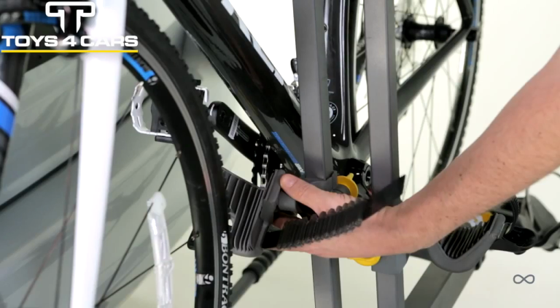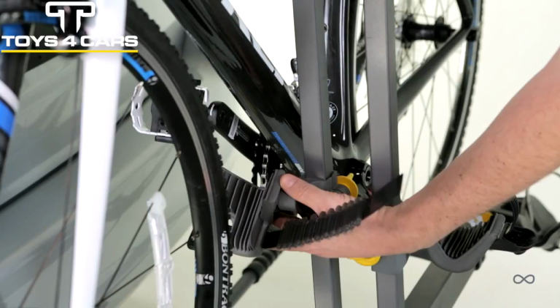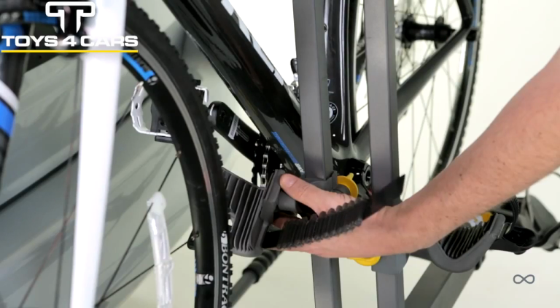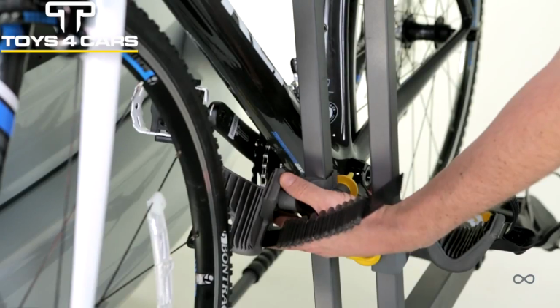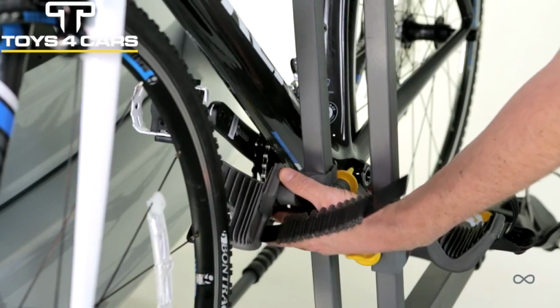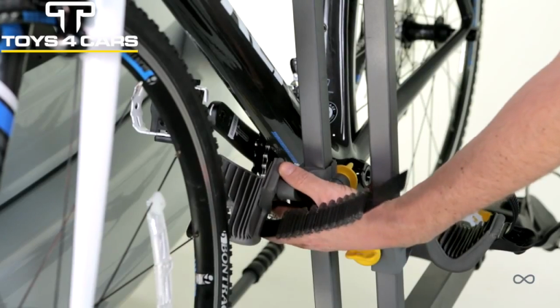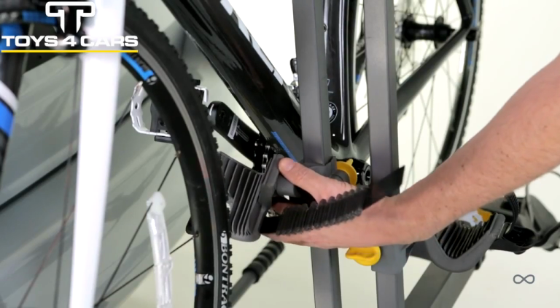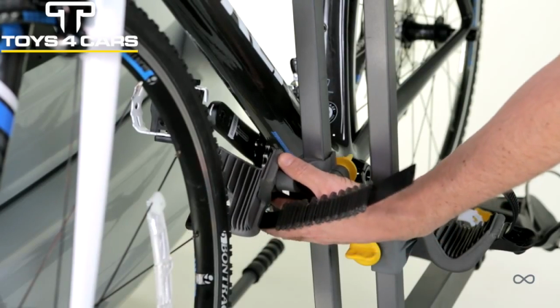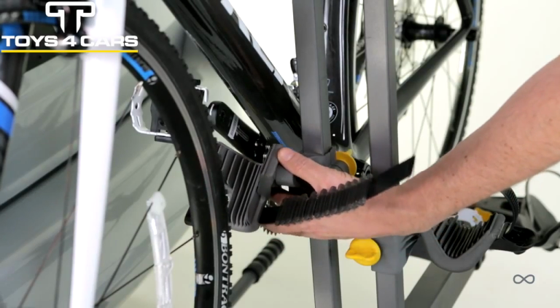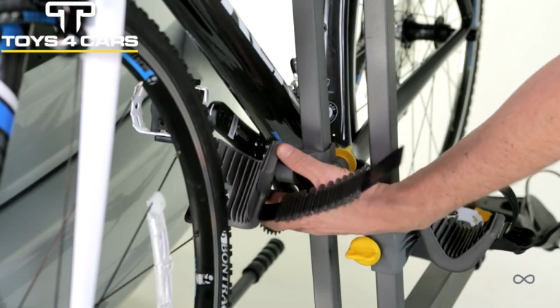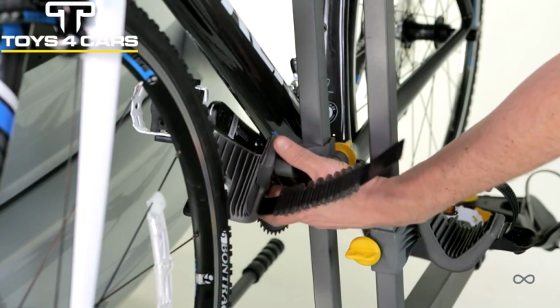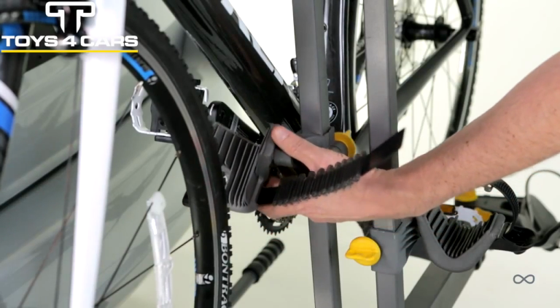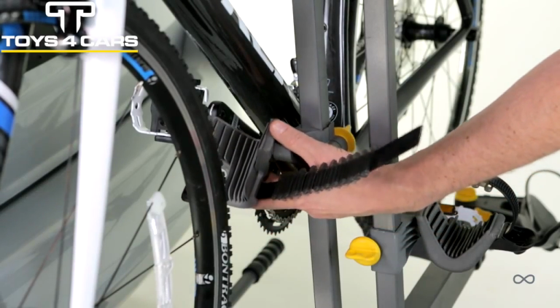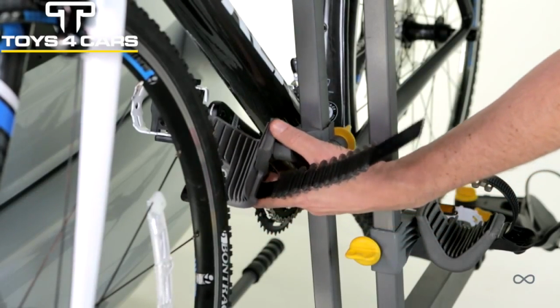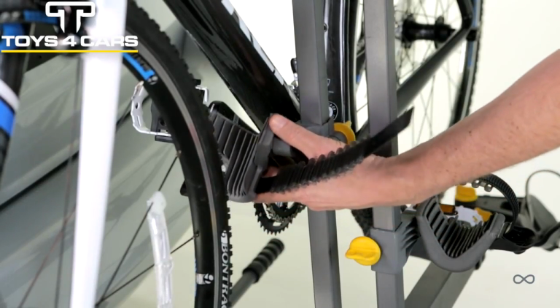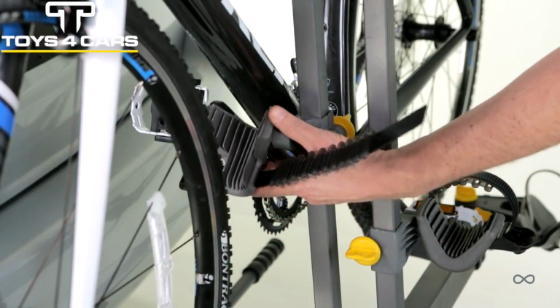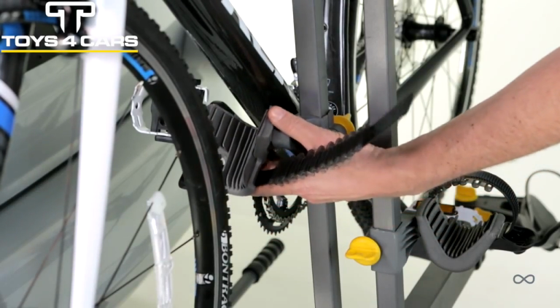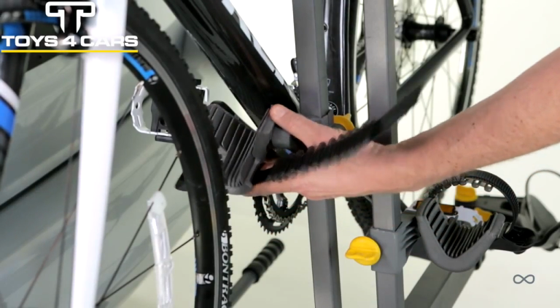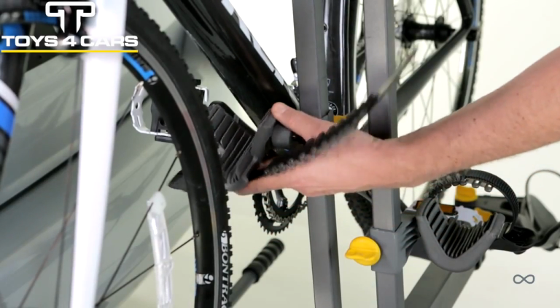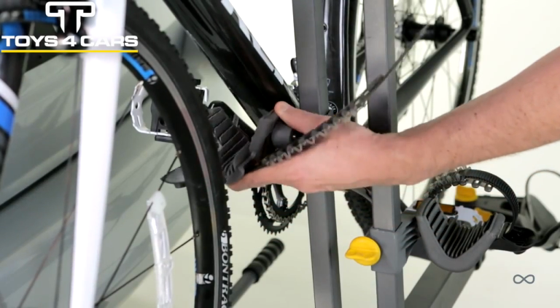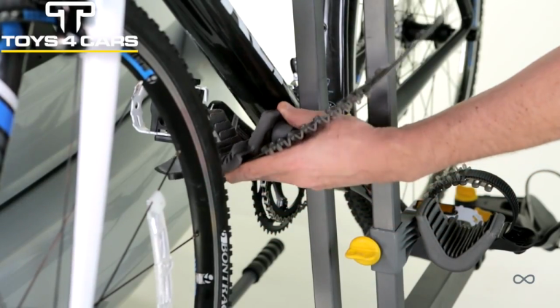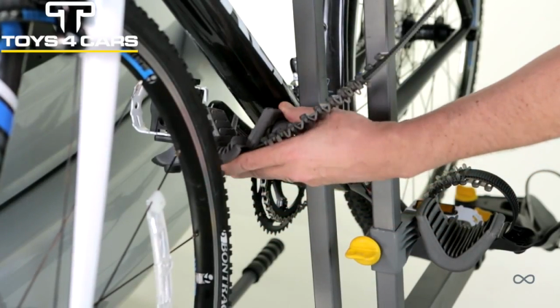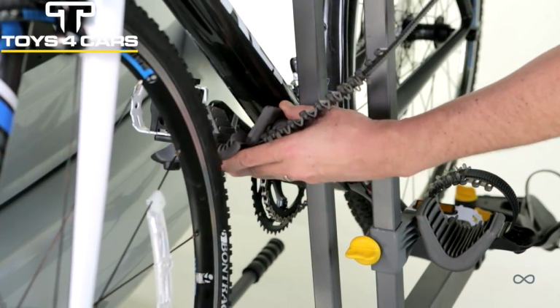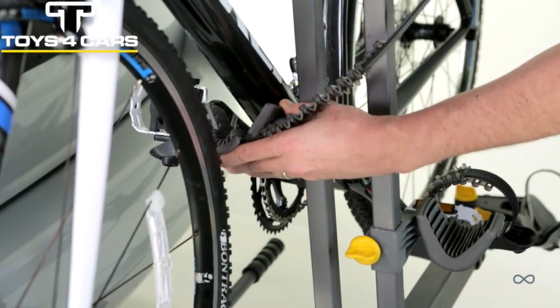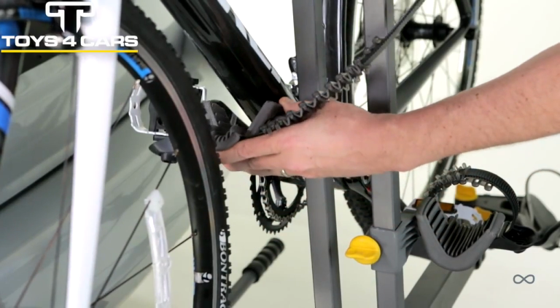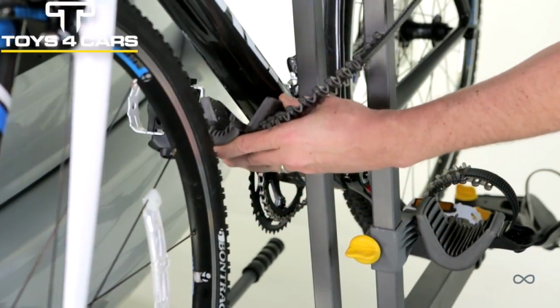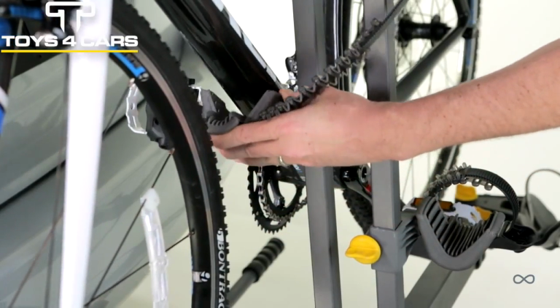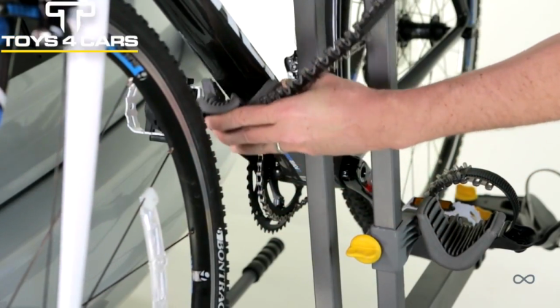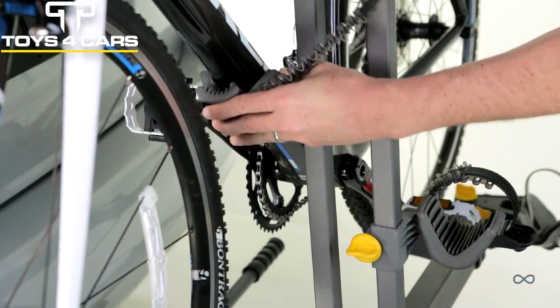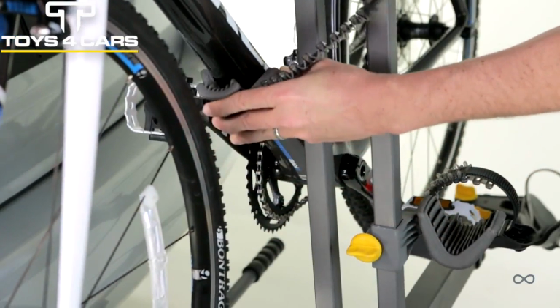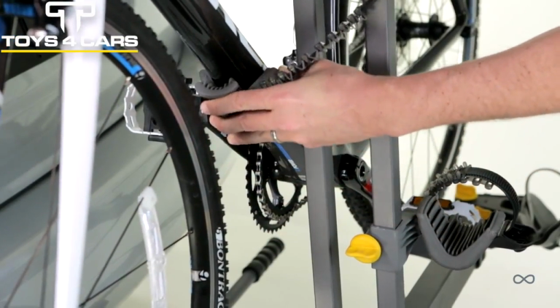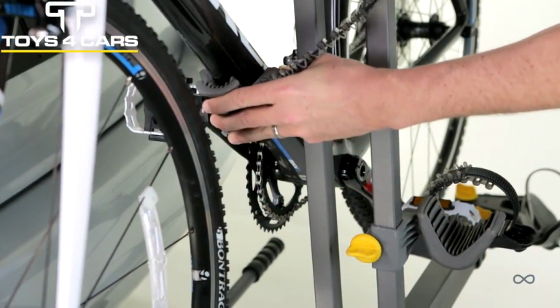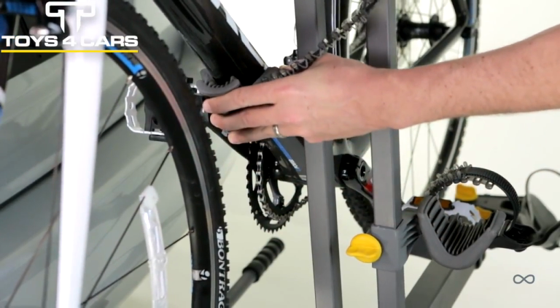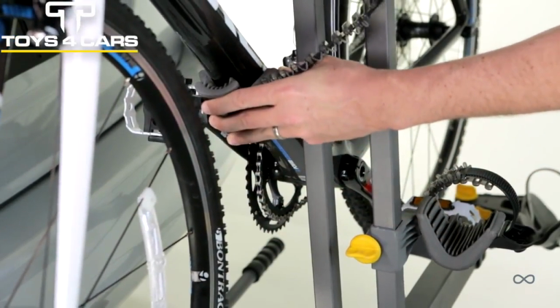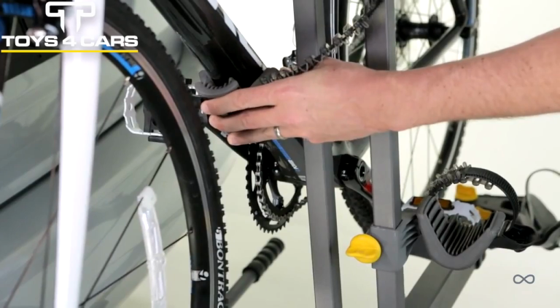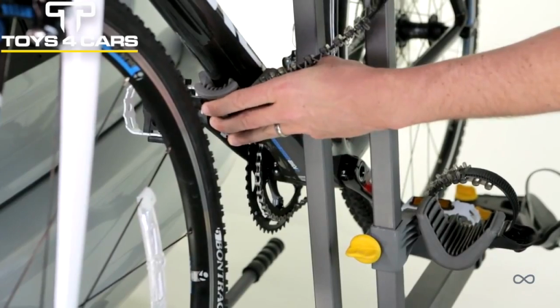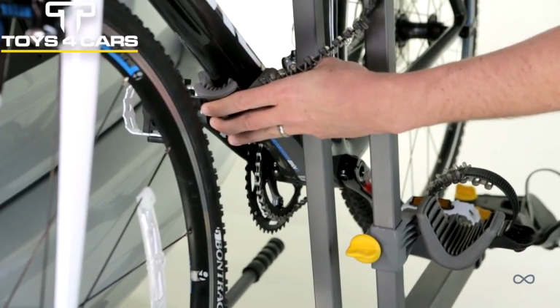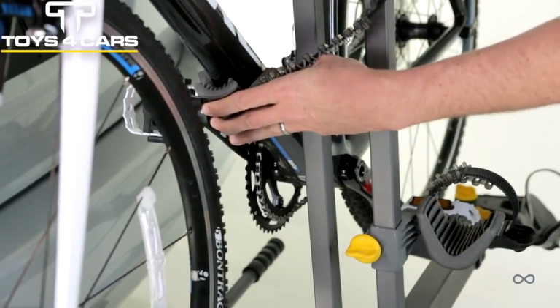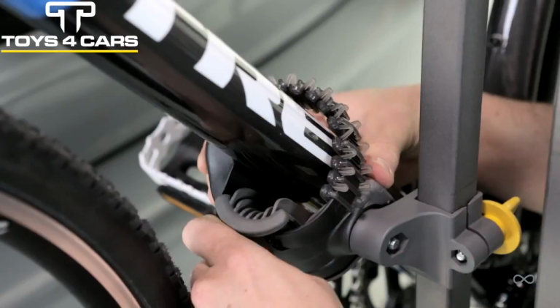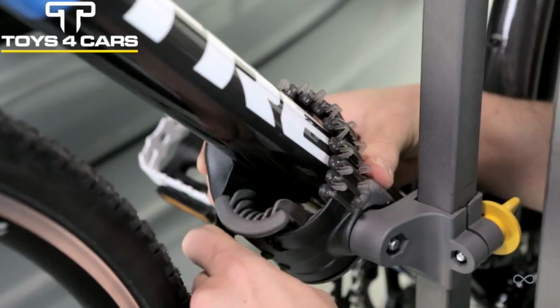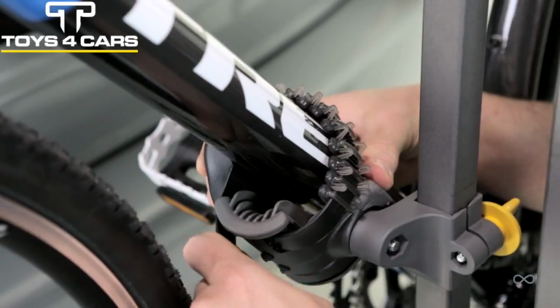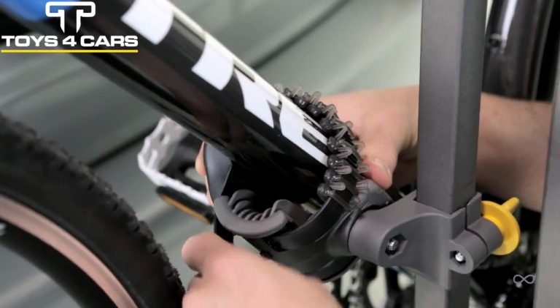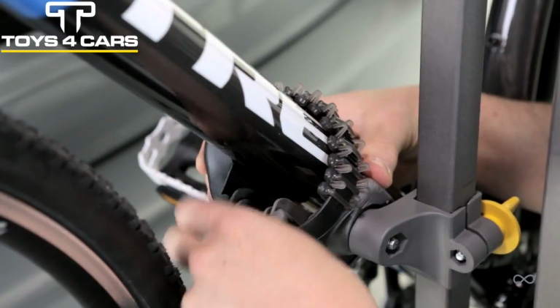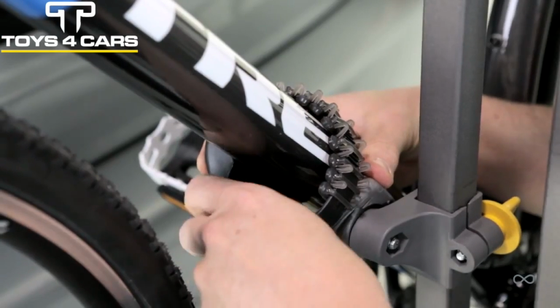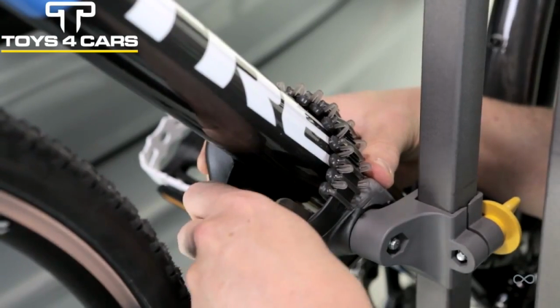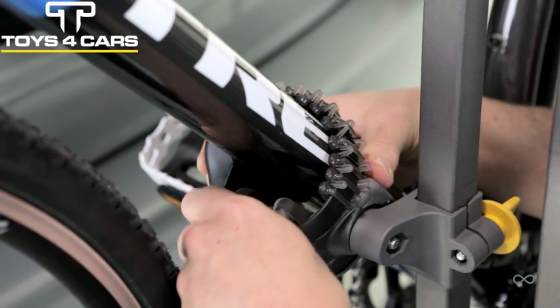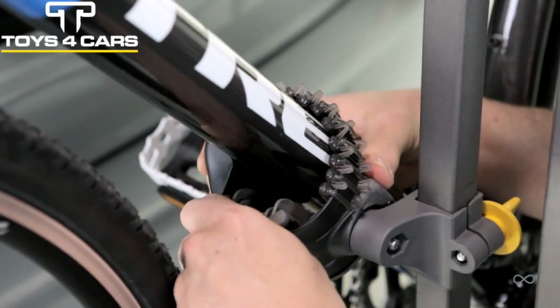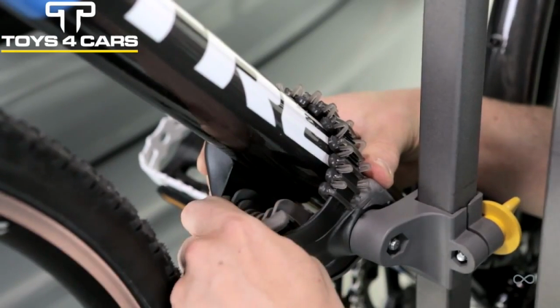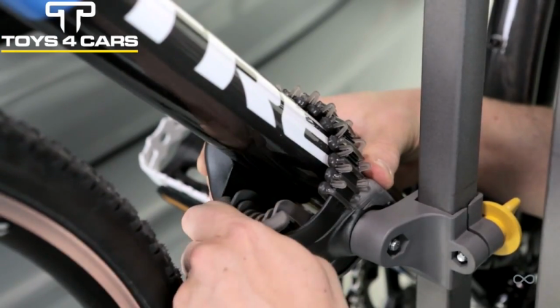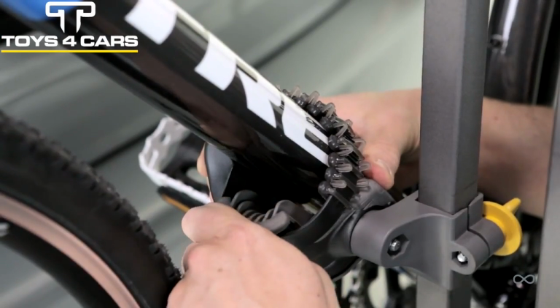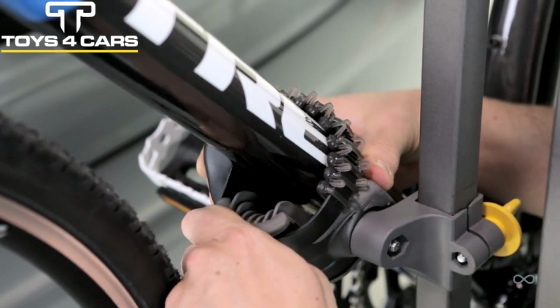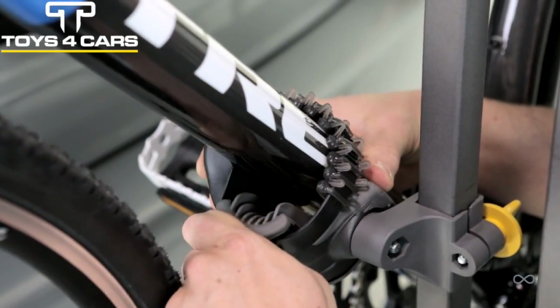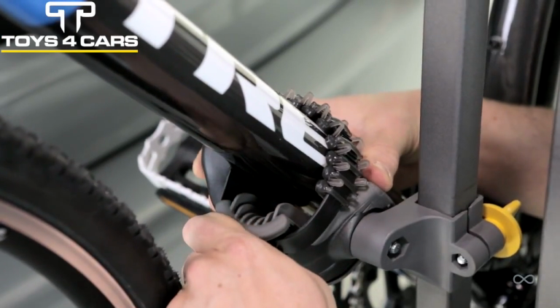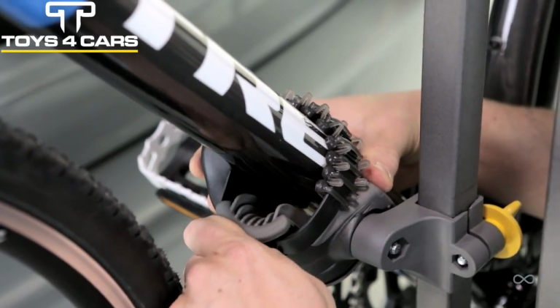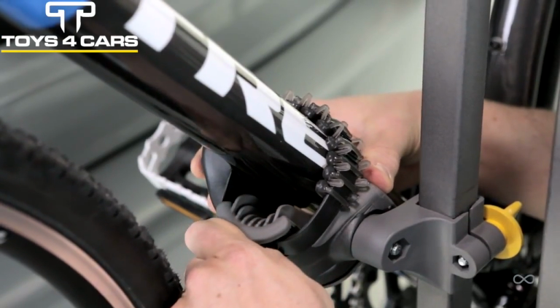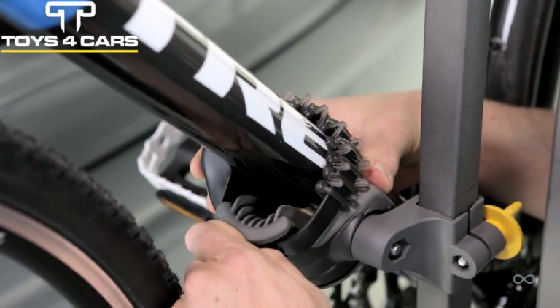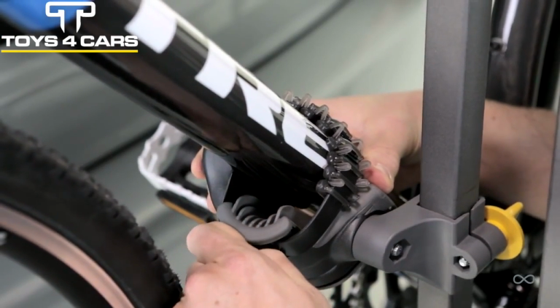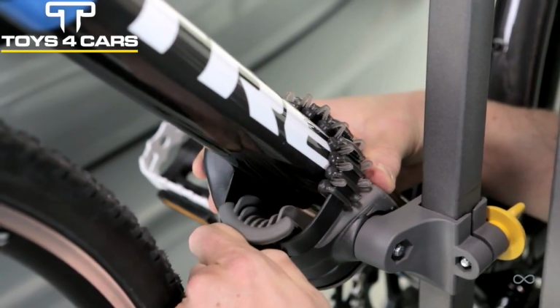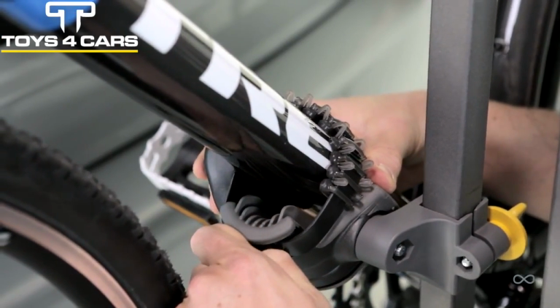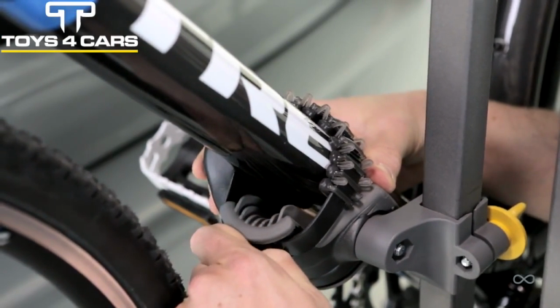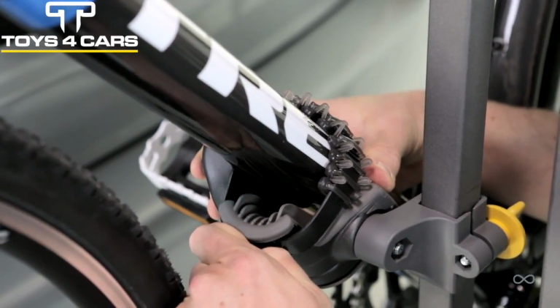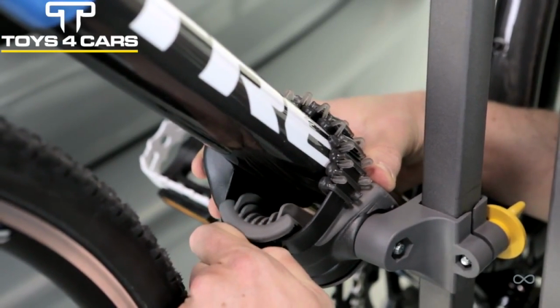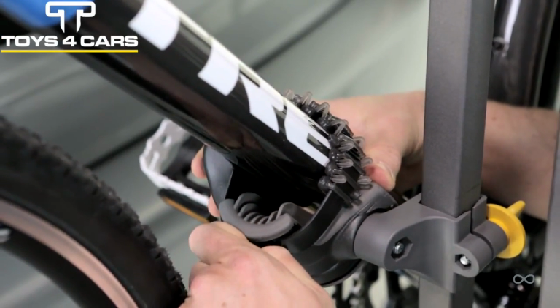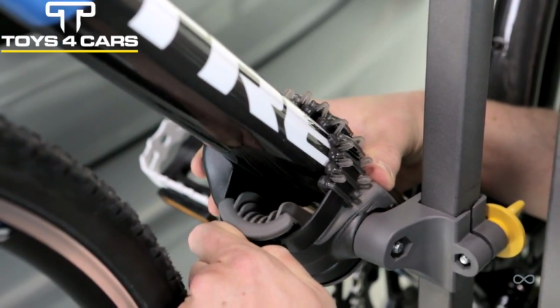Grooved frame cradle. Keep frame and cable separated to keep your bike looking new. Cushino protects frame by adjusting to almost any contour.